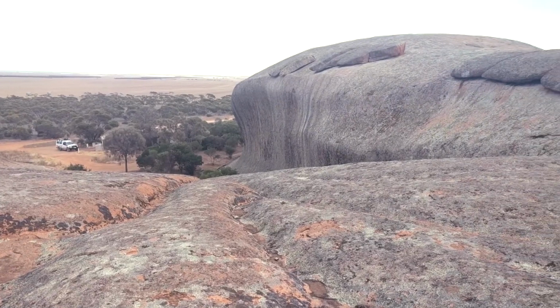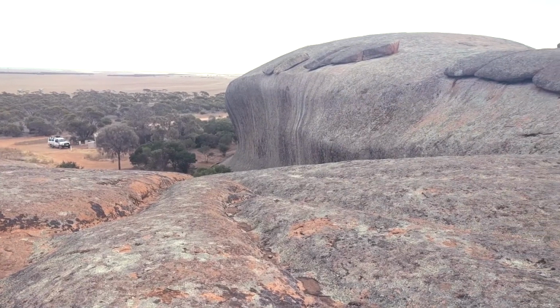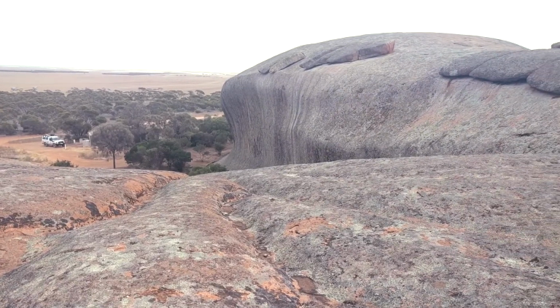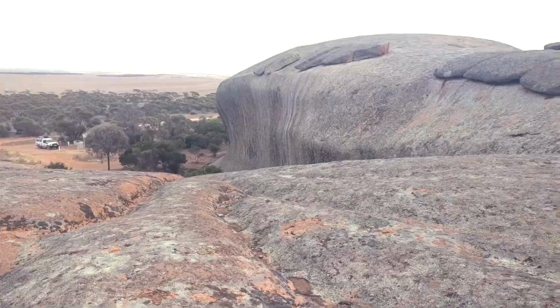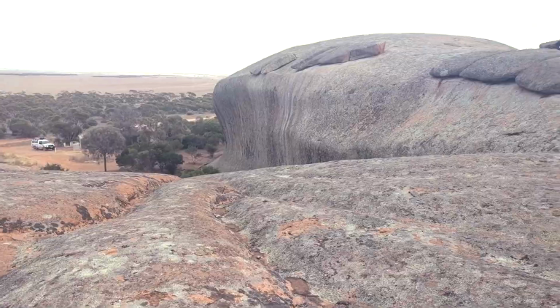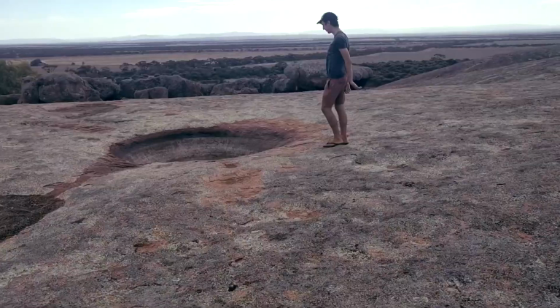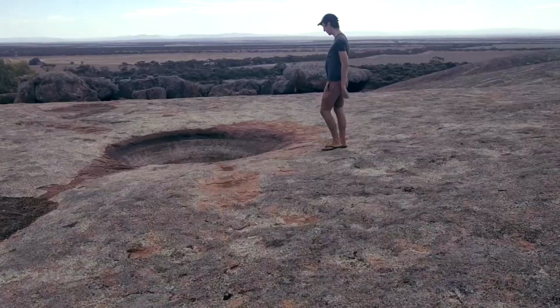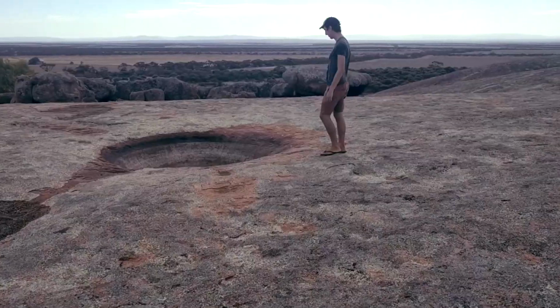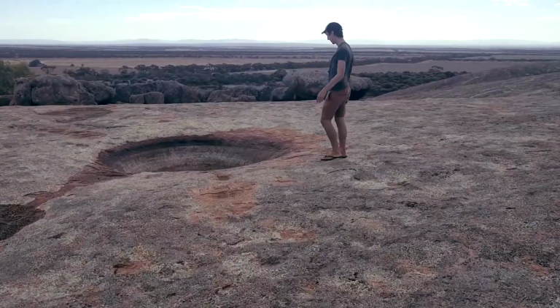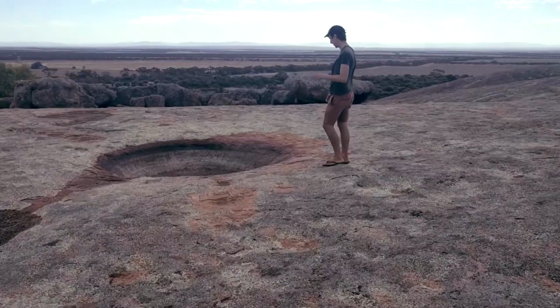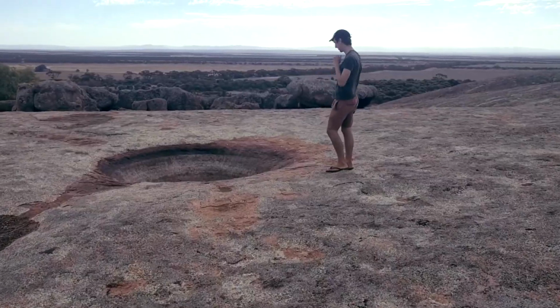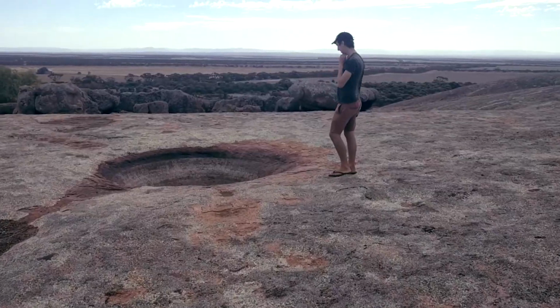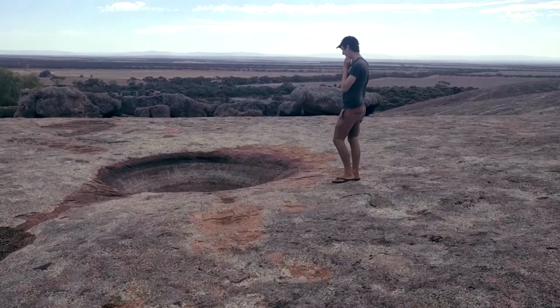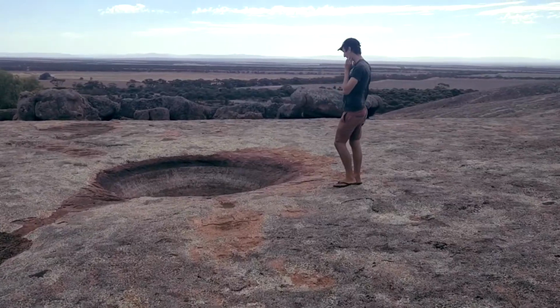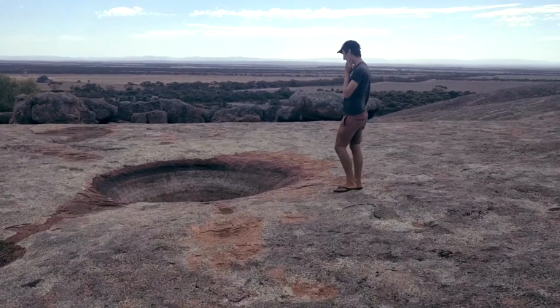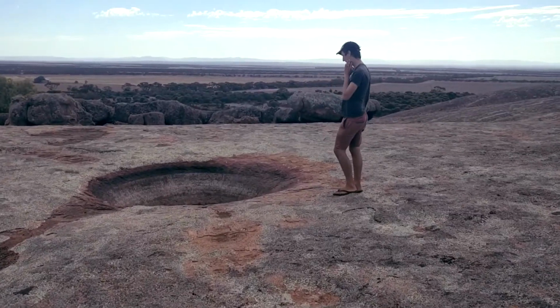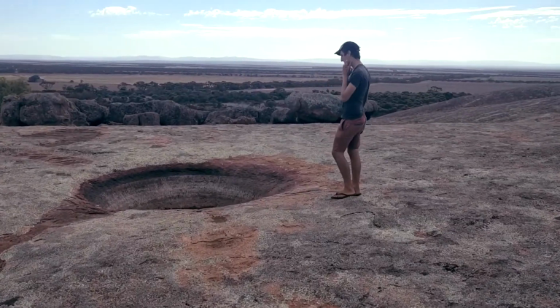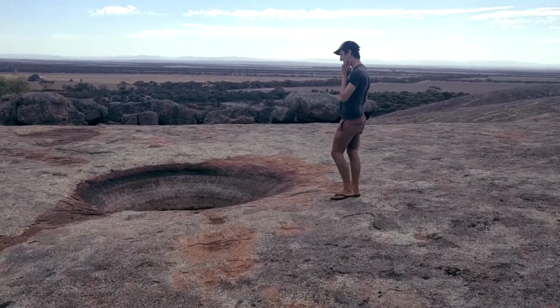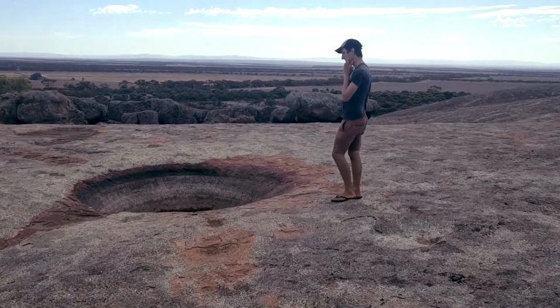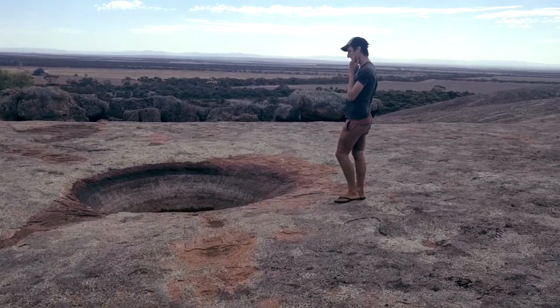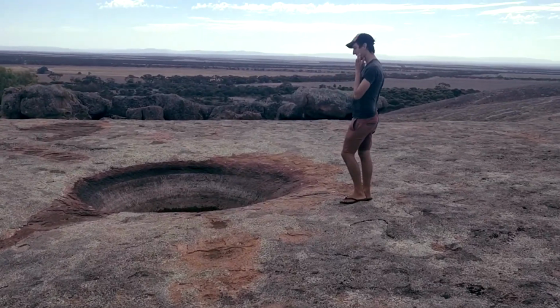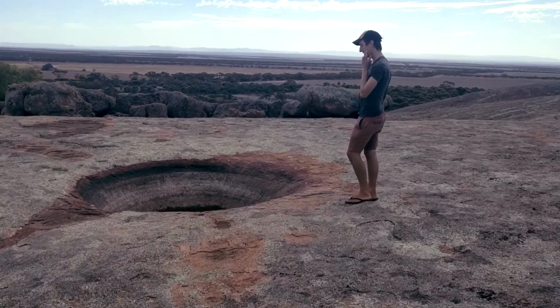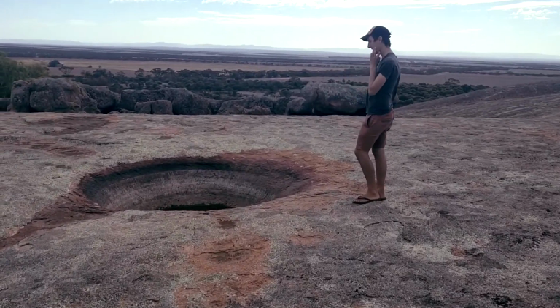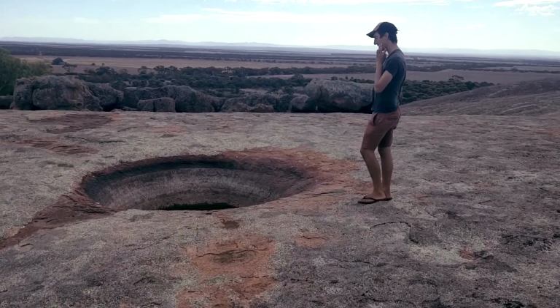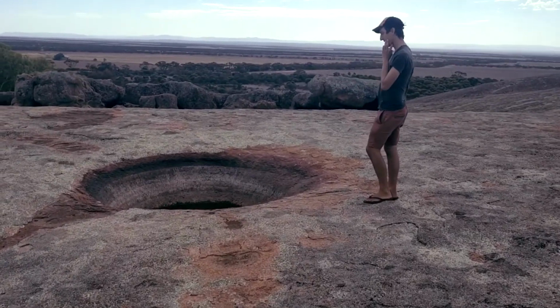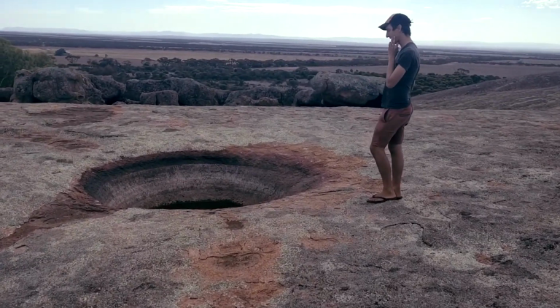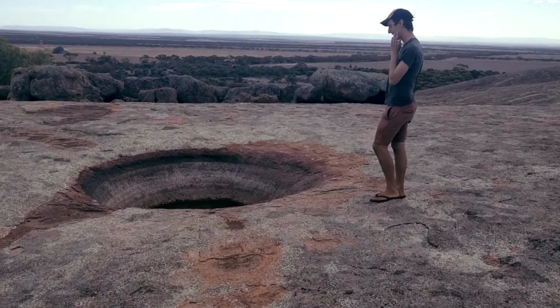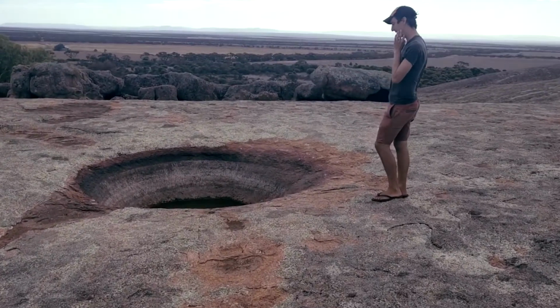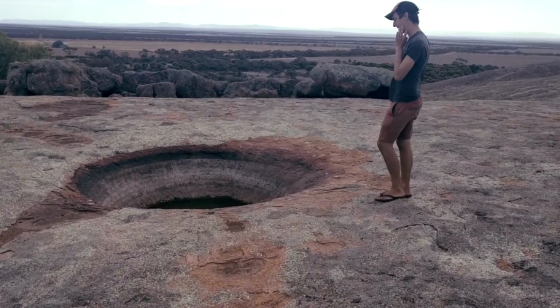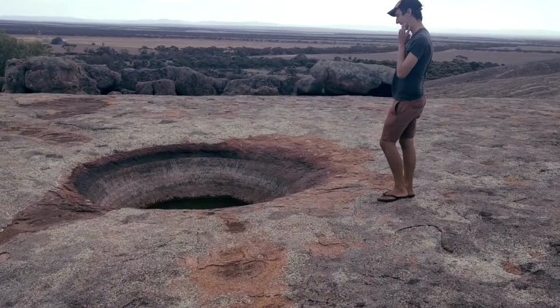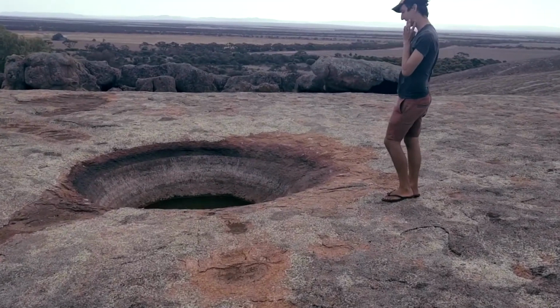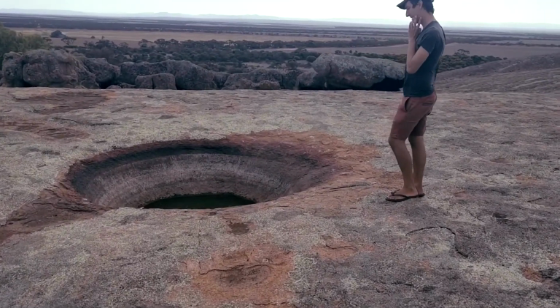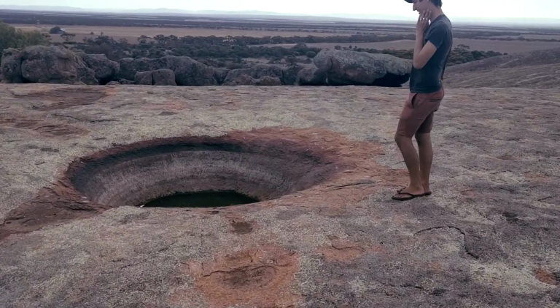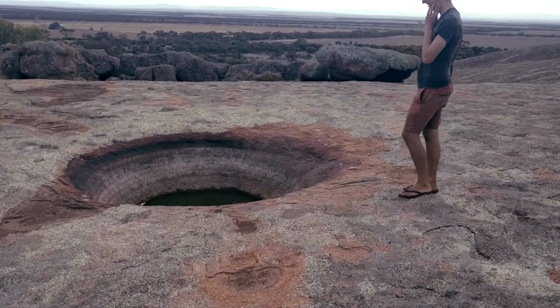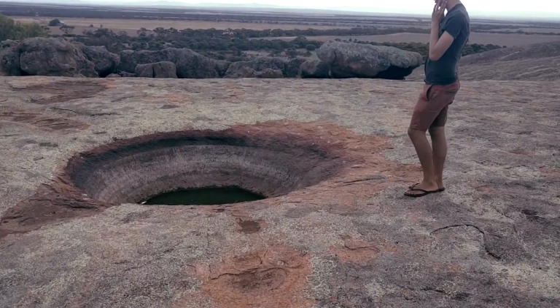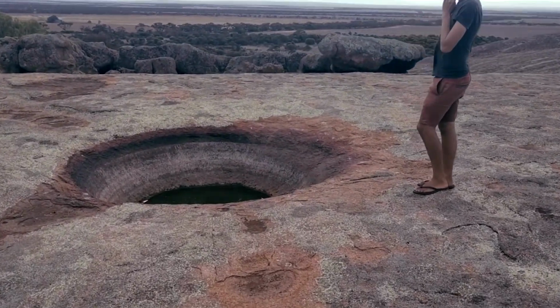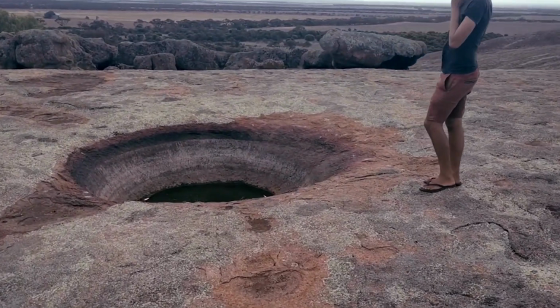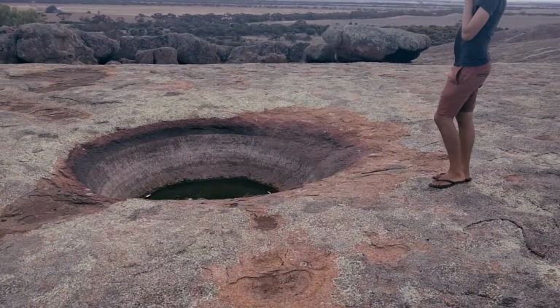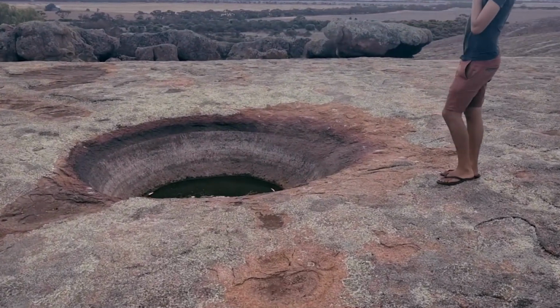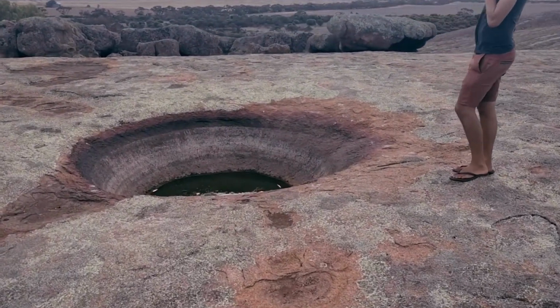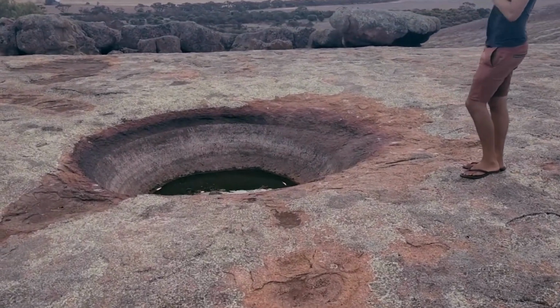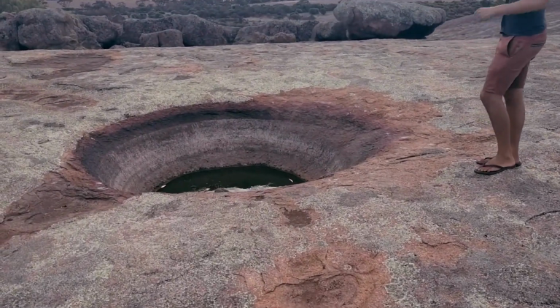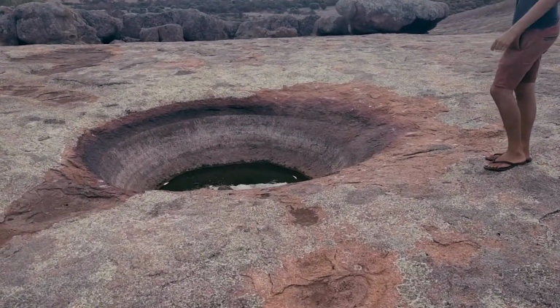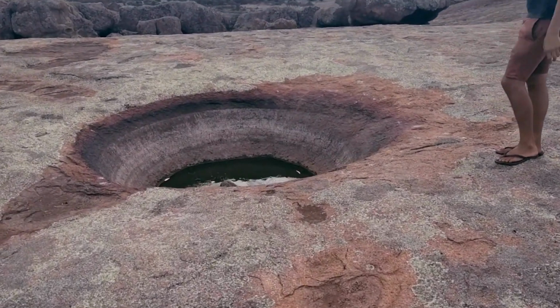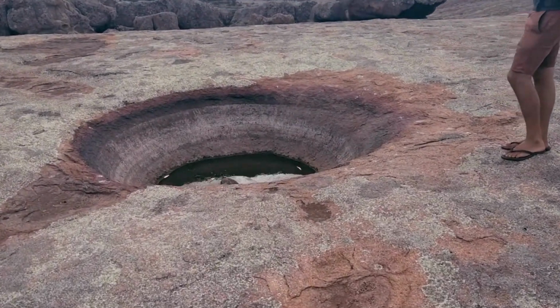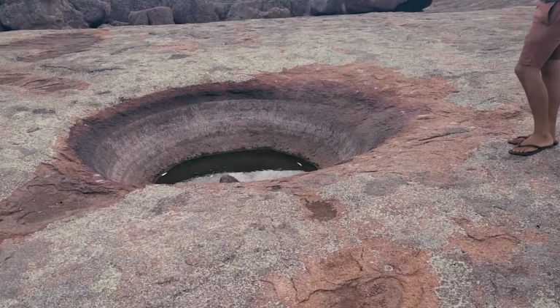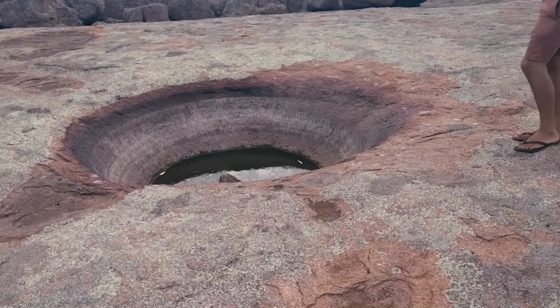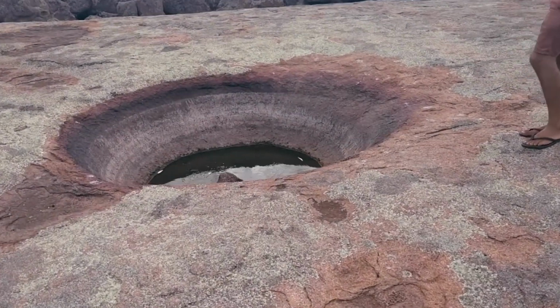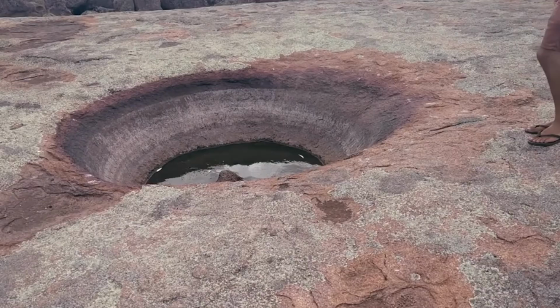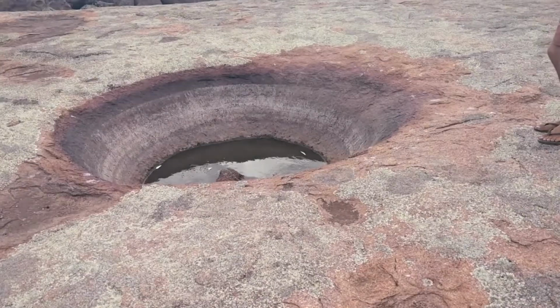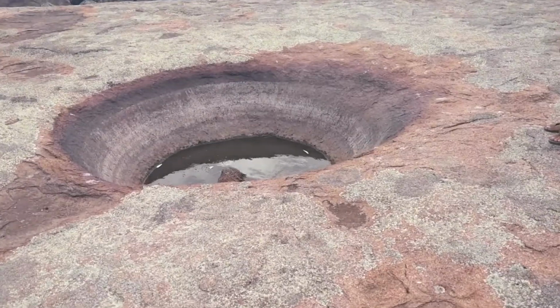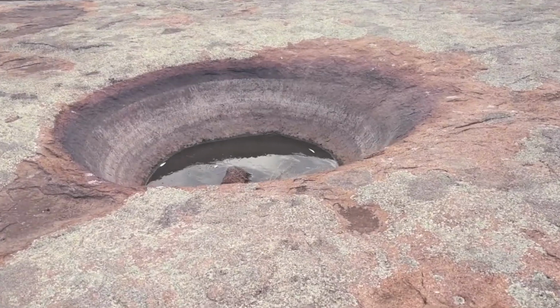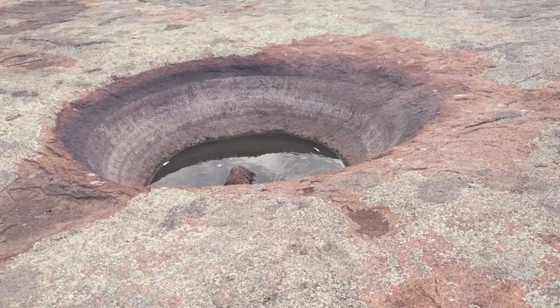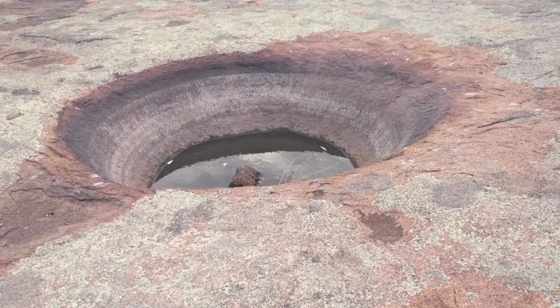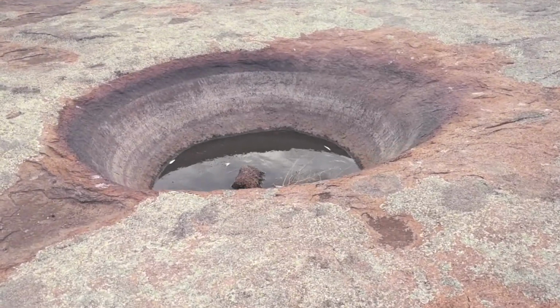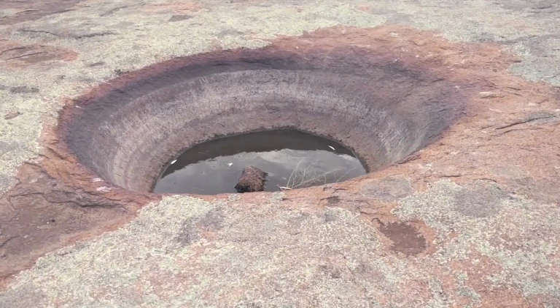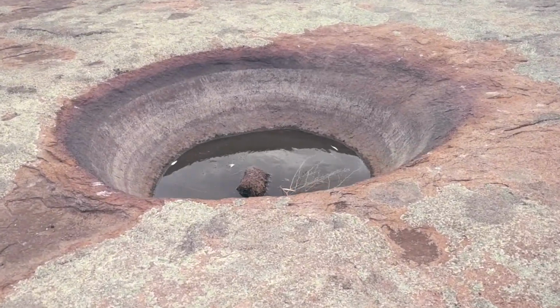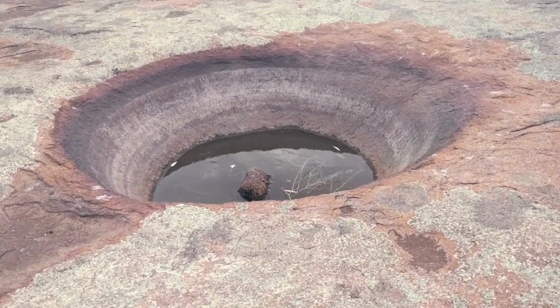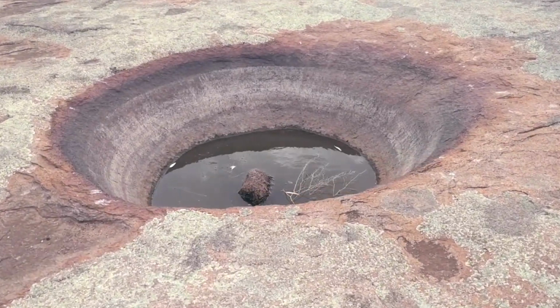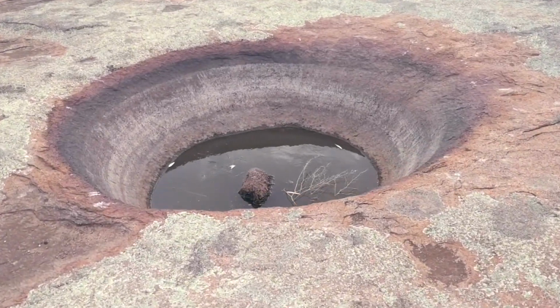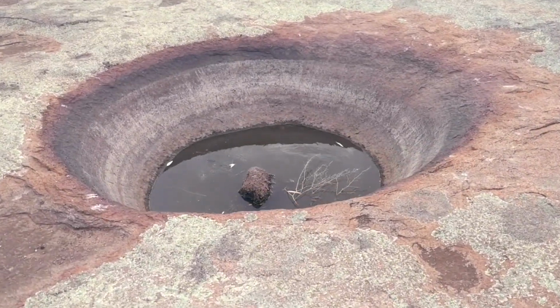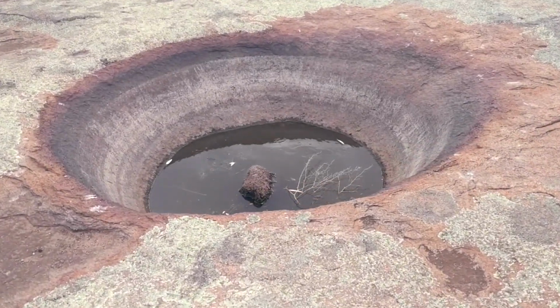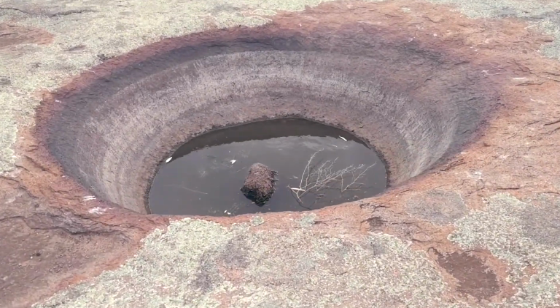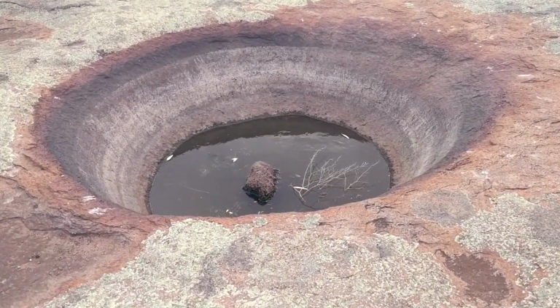What is there? A crater — oh, and a bit of water.